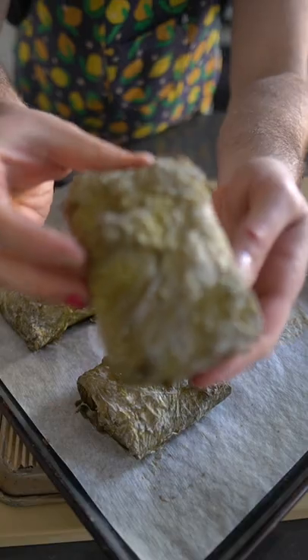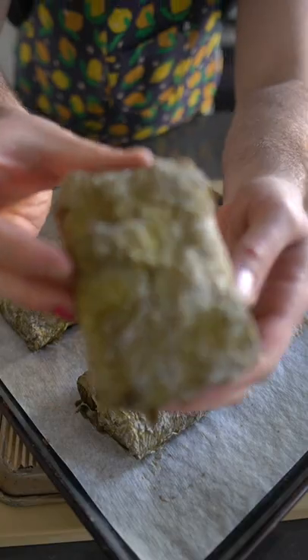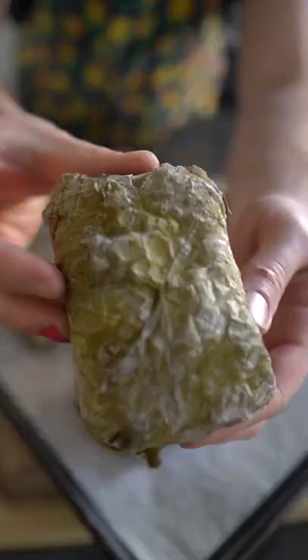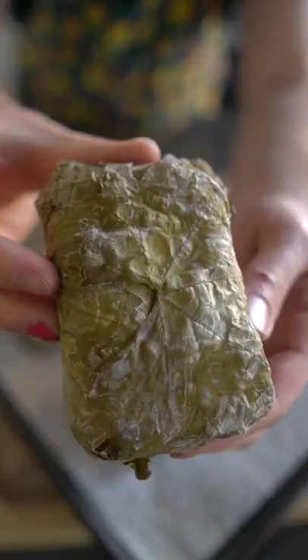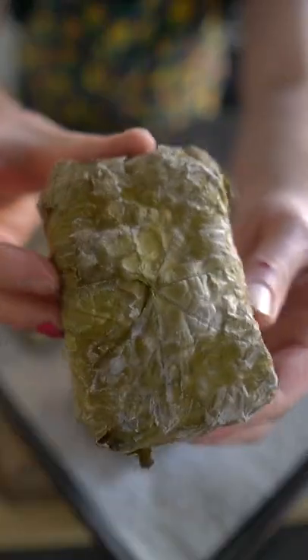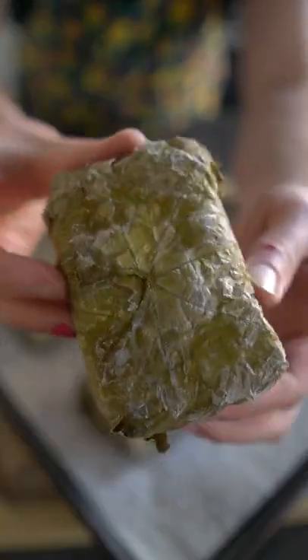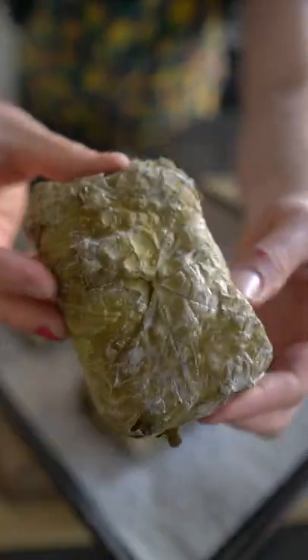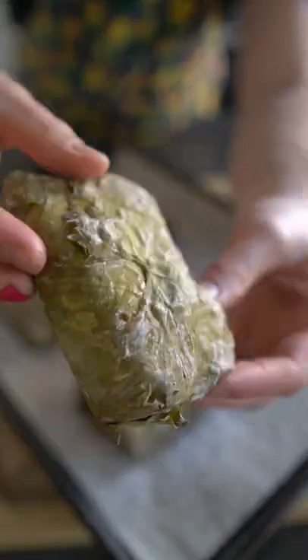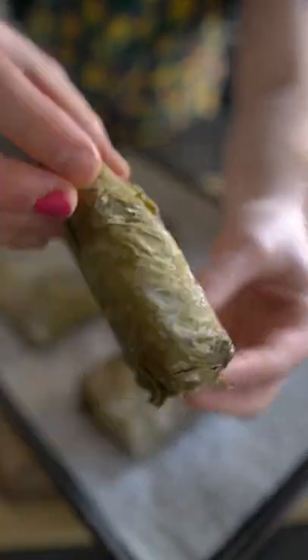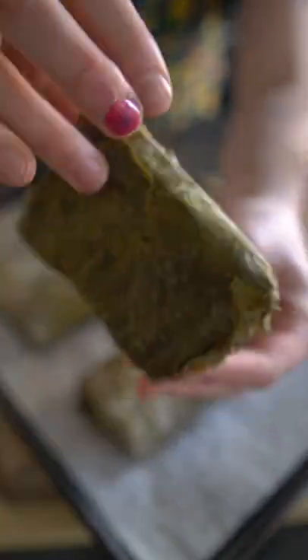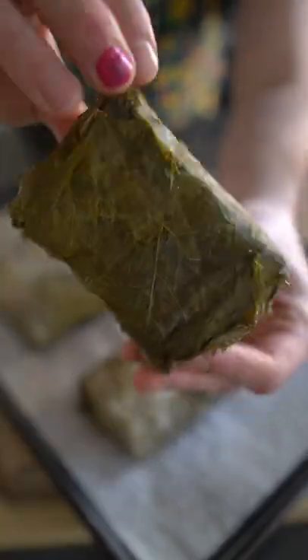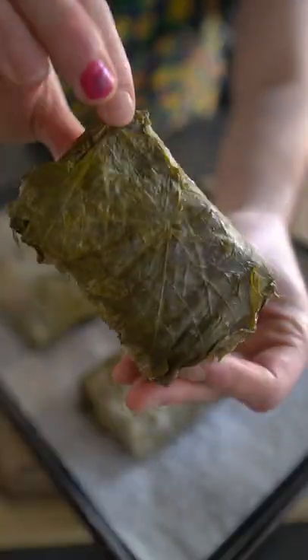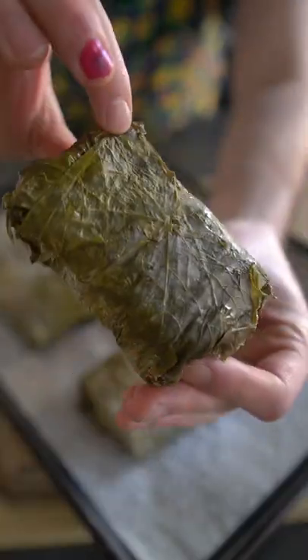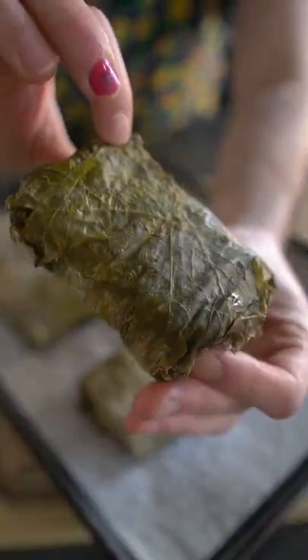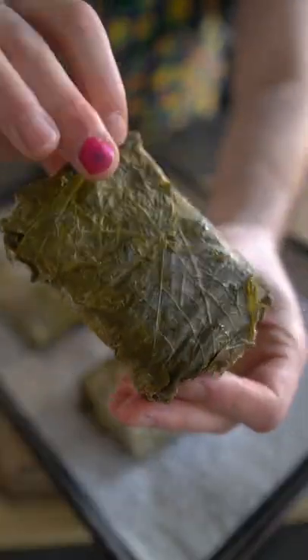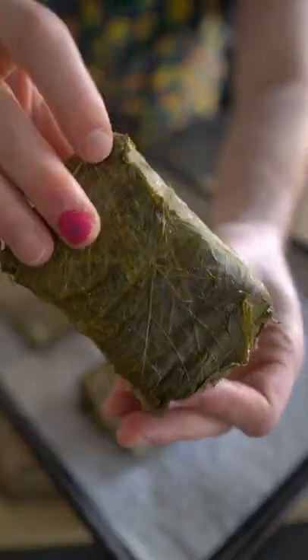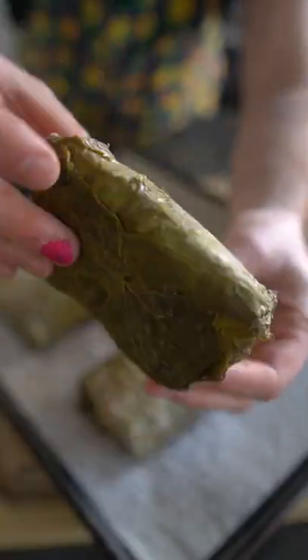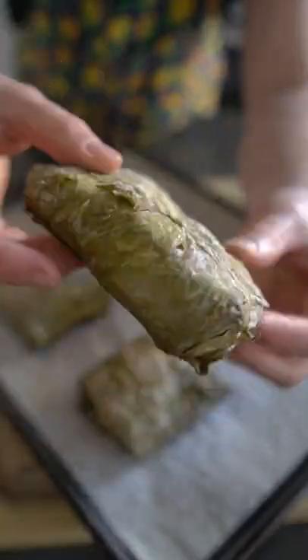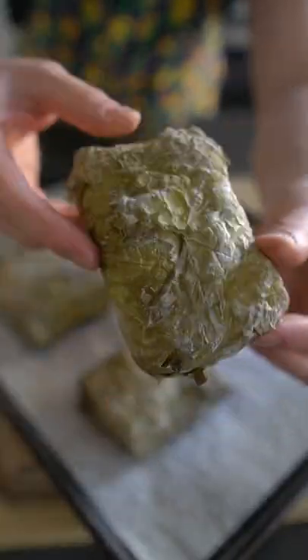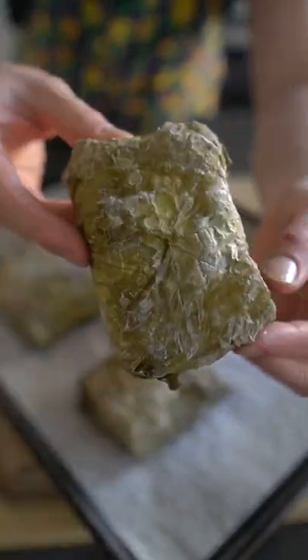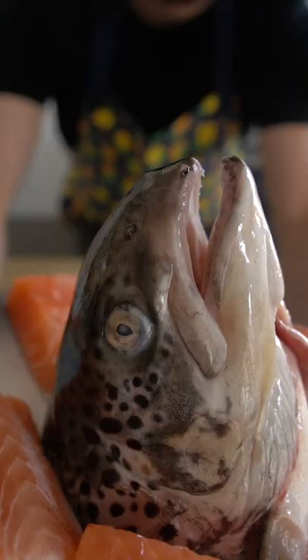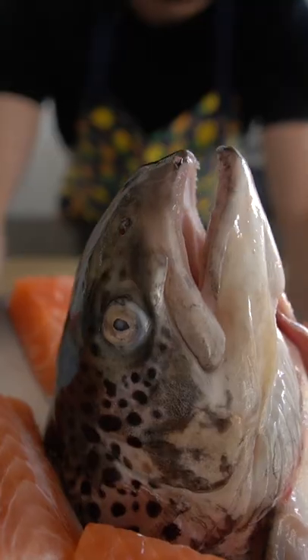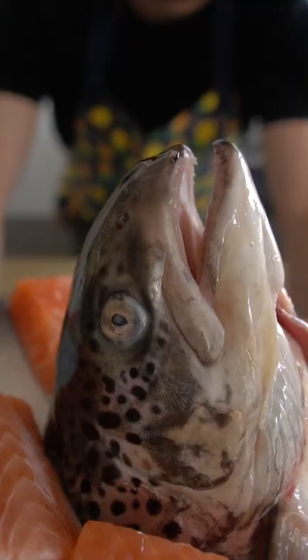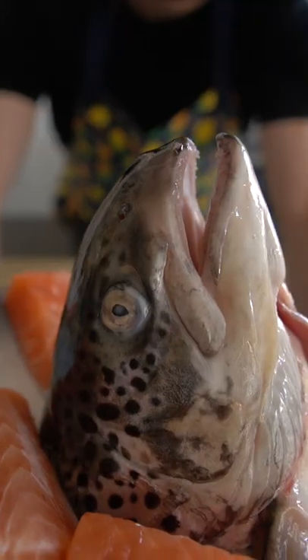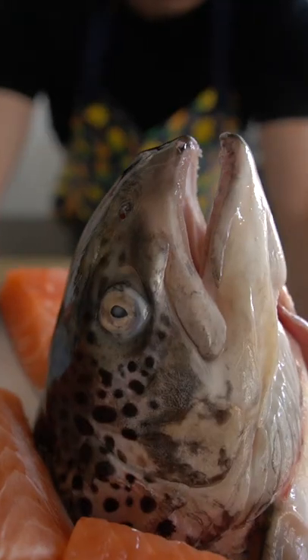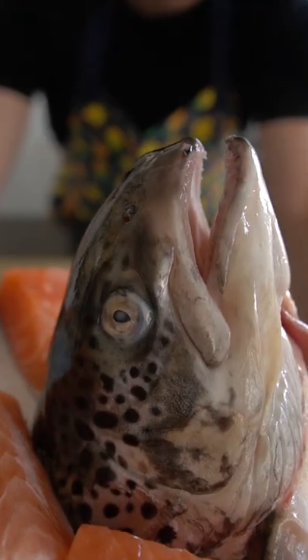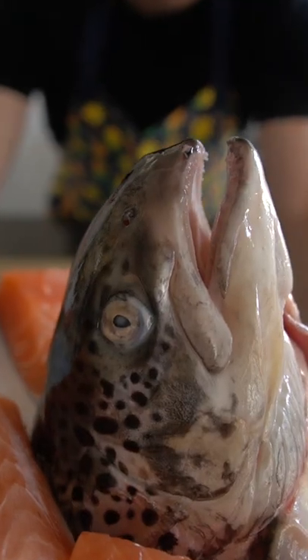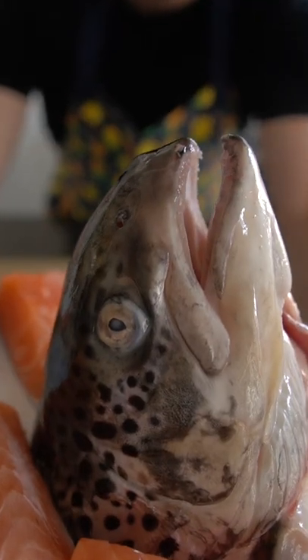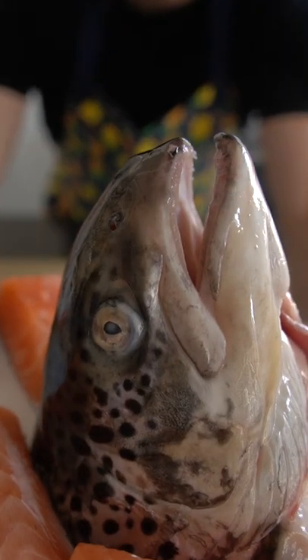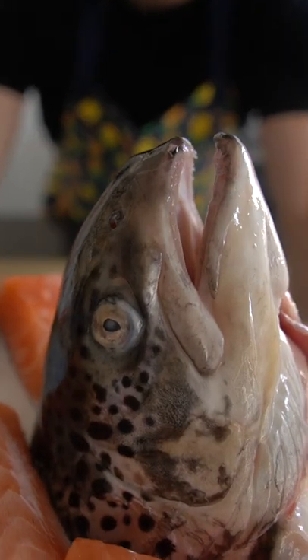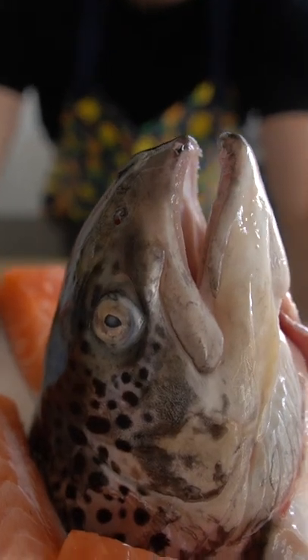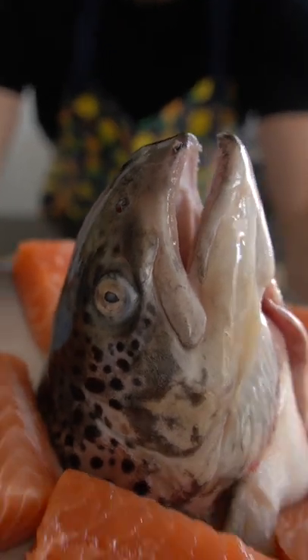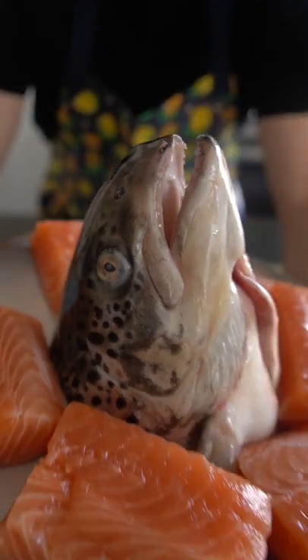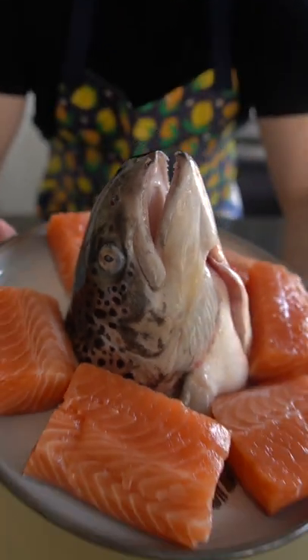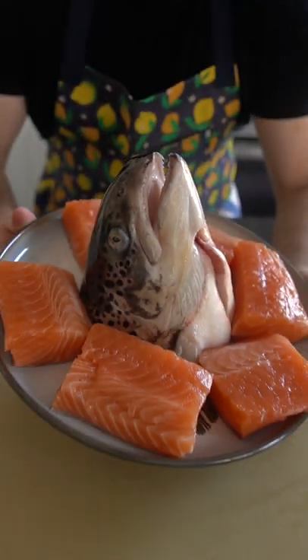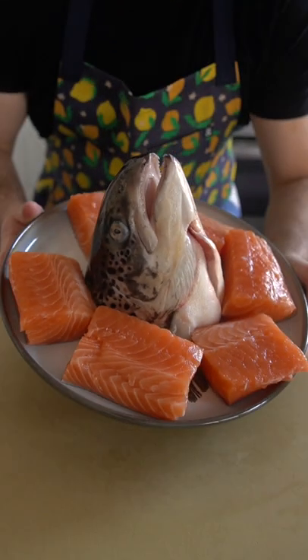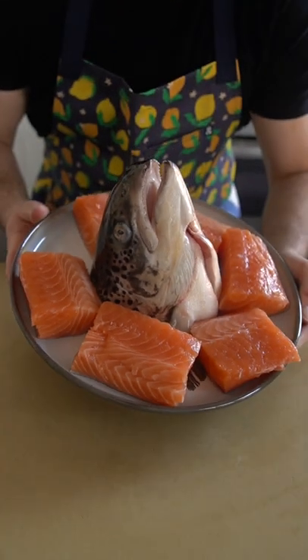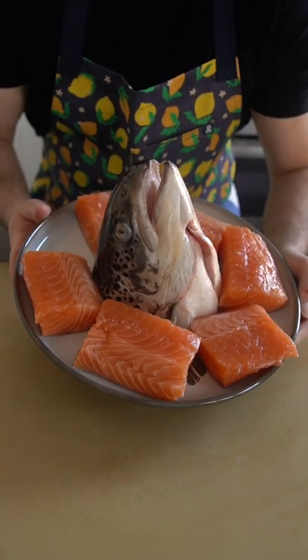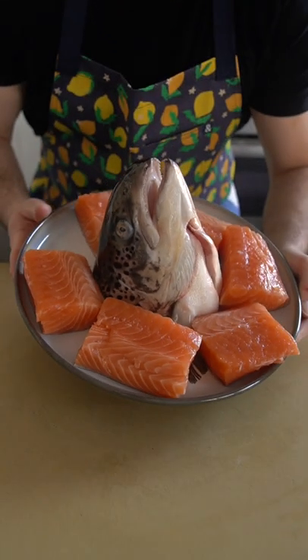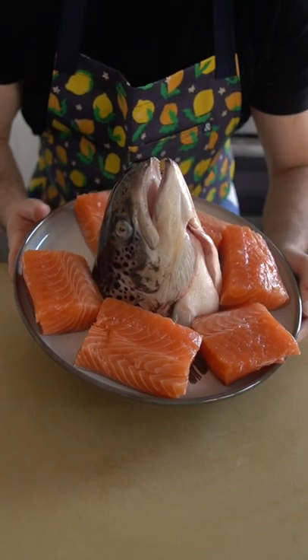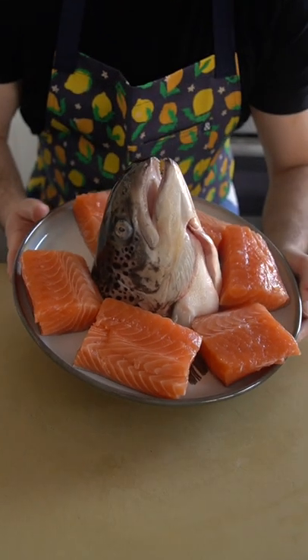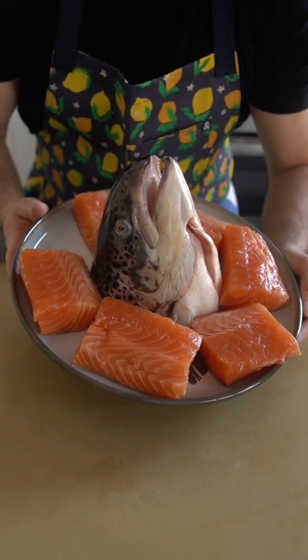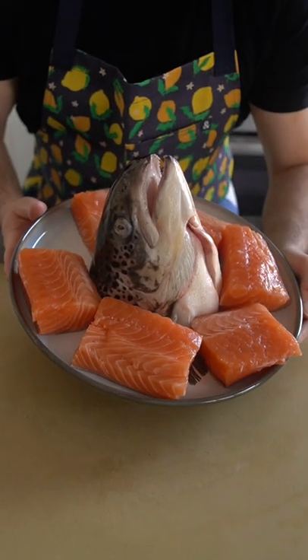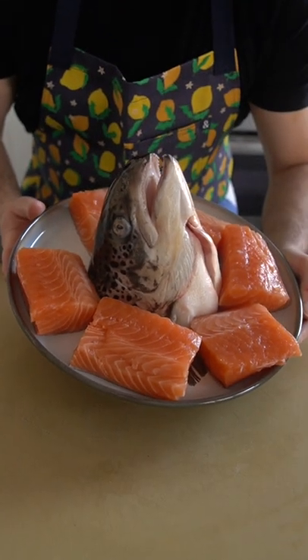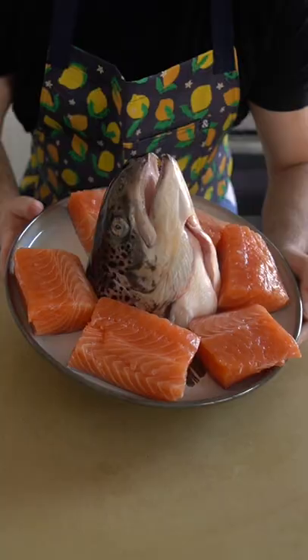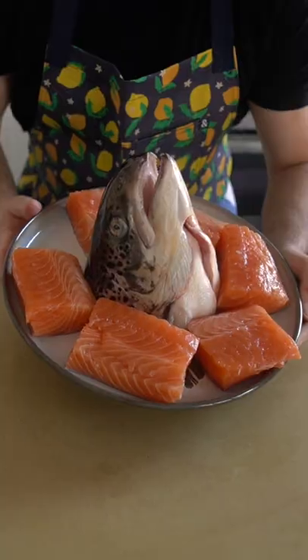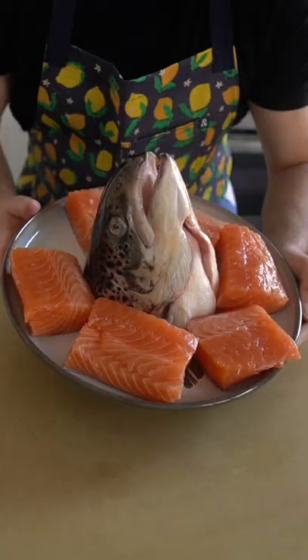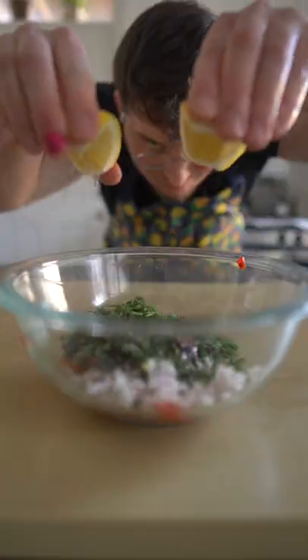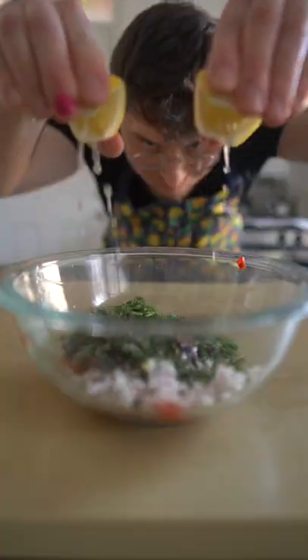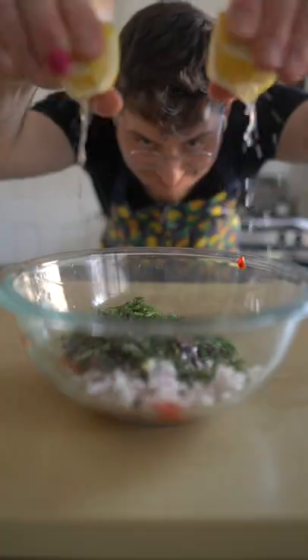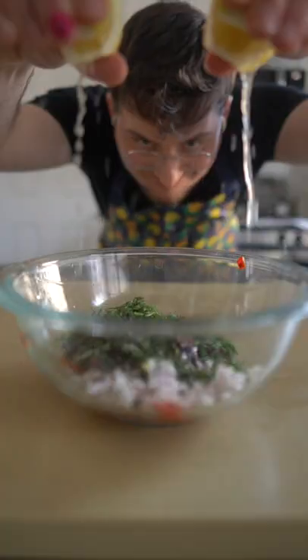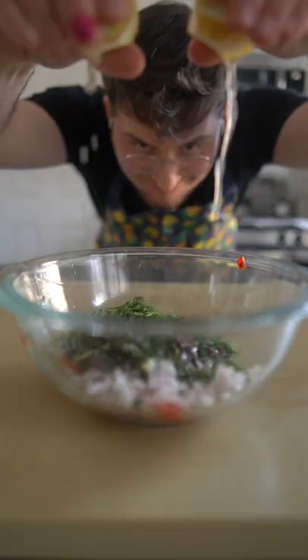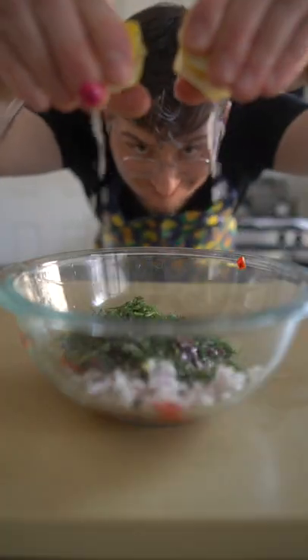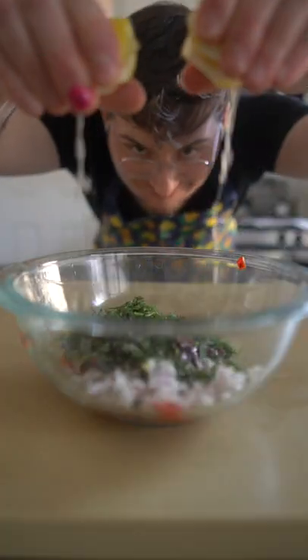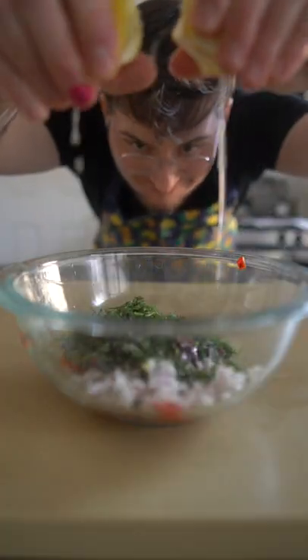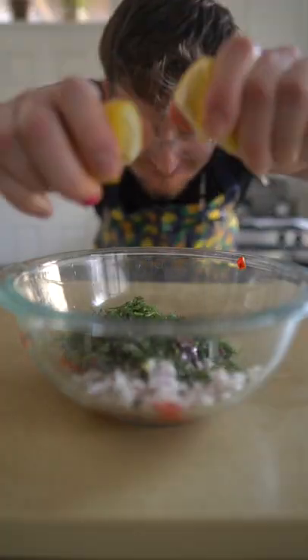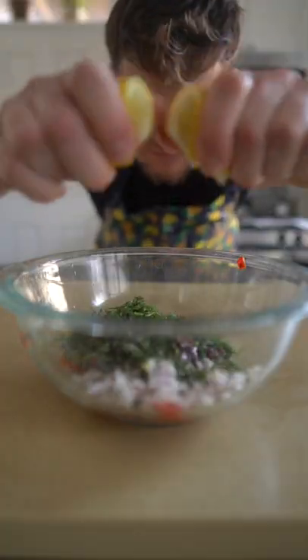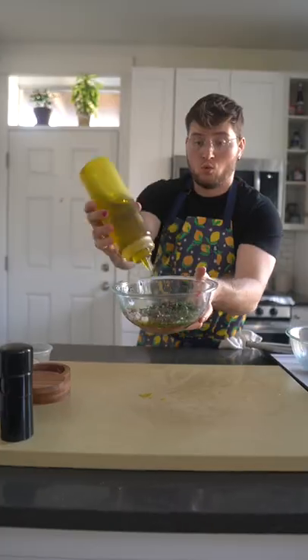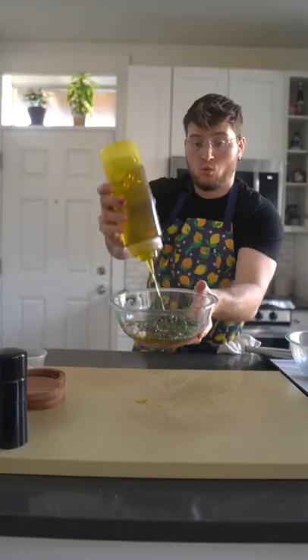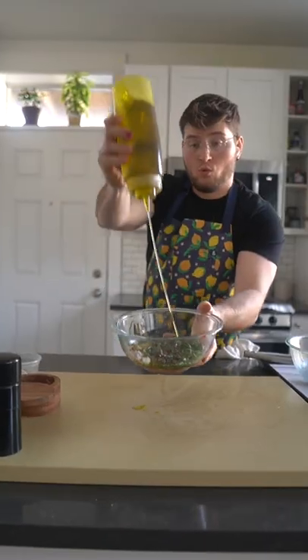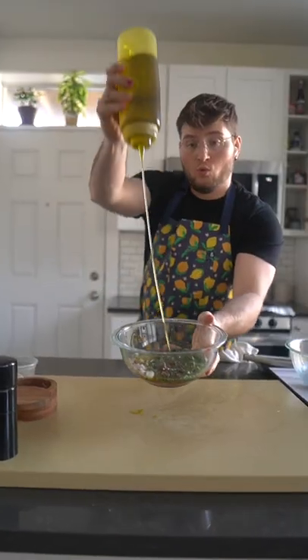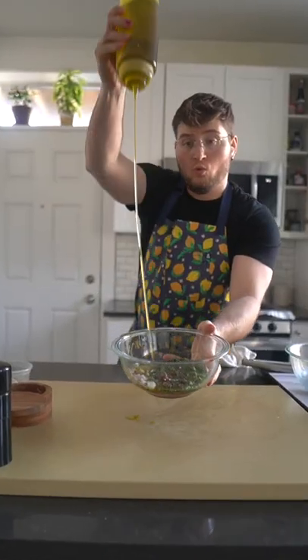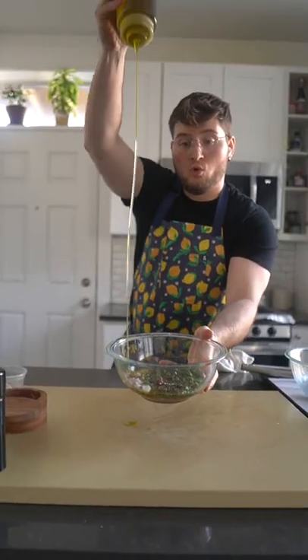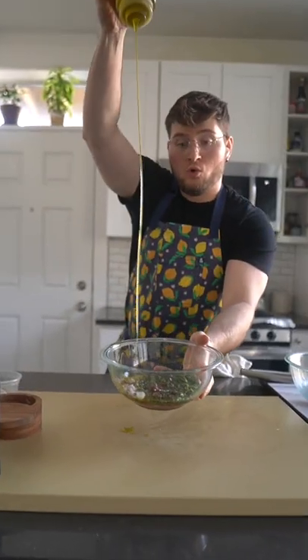What's wrapped in this mysterious green packet? I'll give you a hint — delicious, sustainable Blue House salmon. Woo!